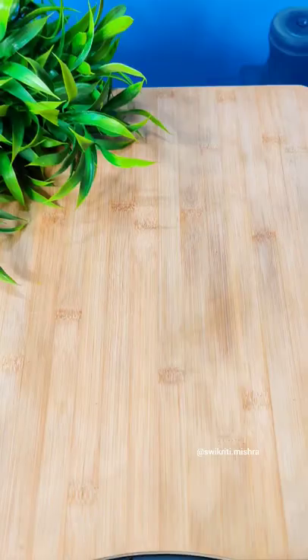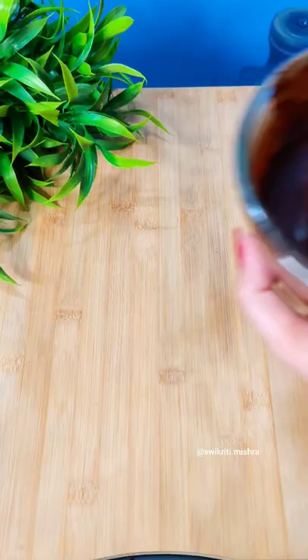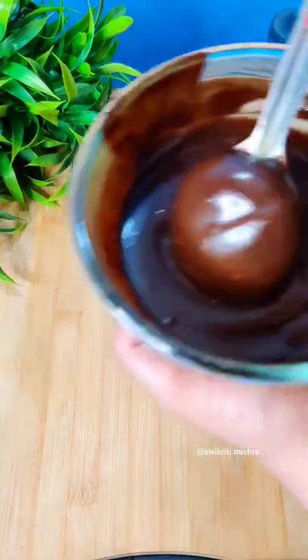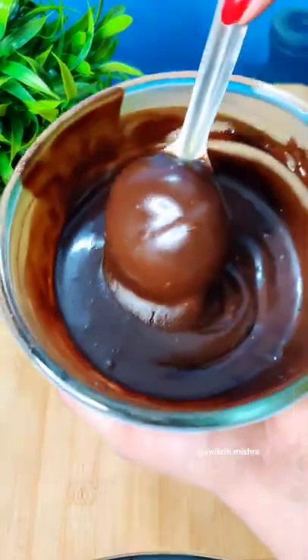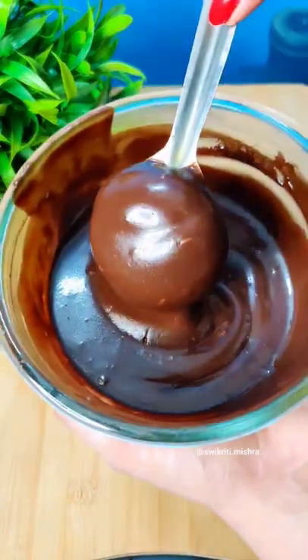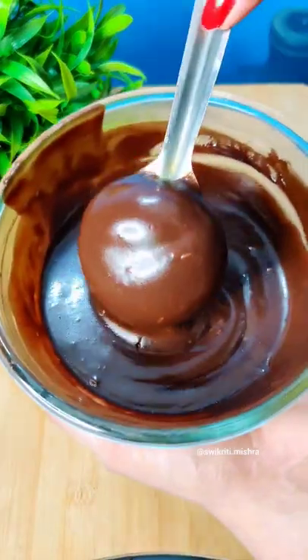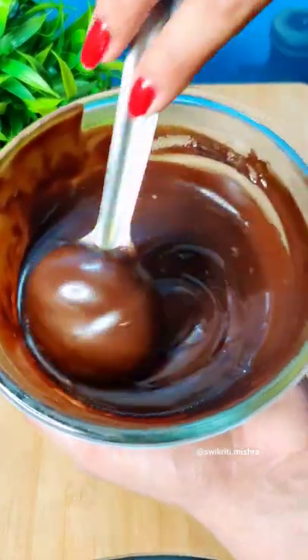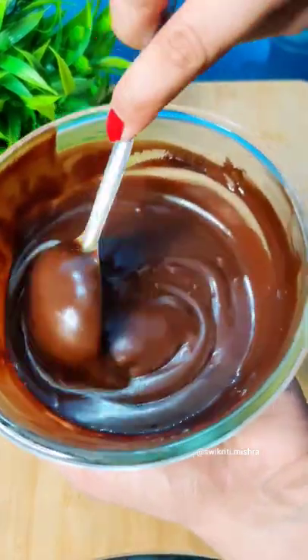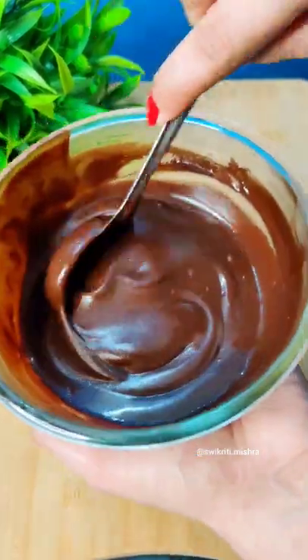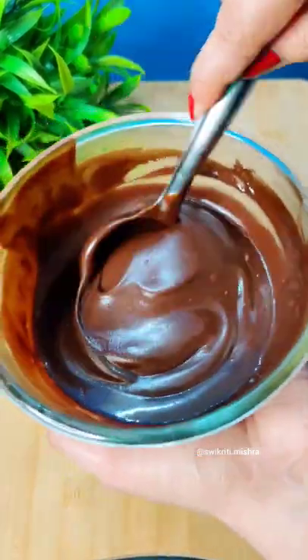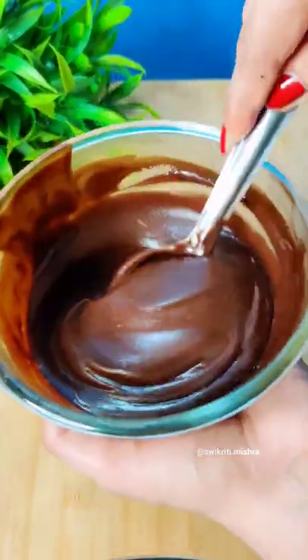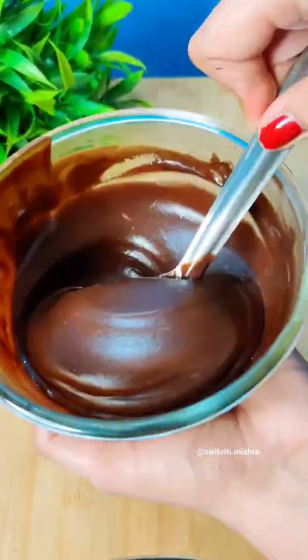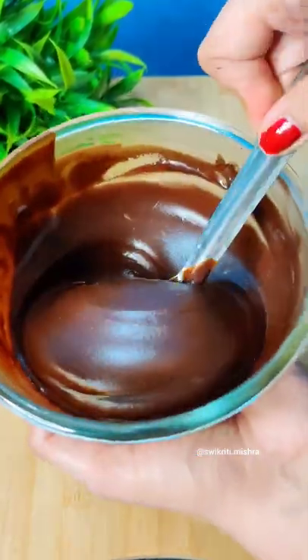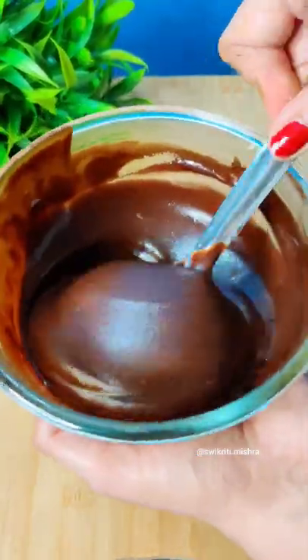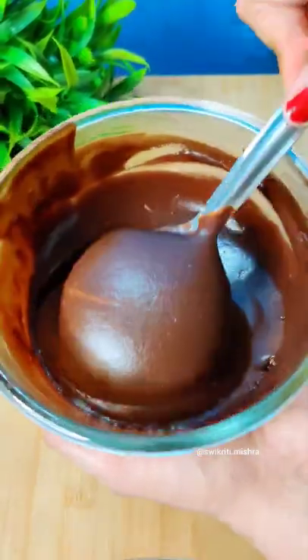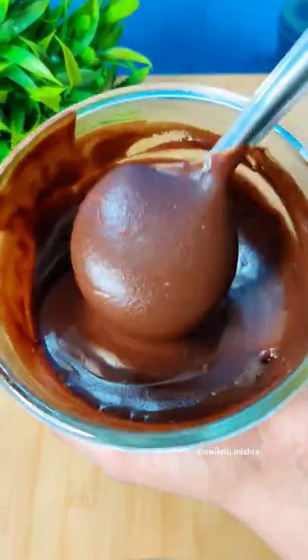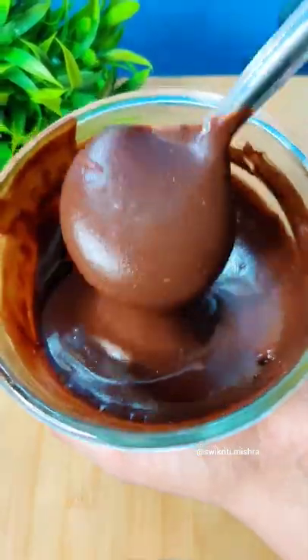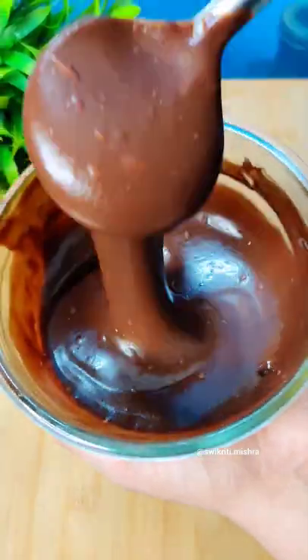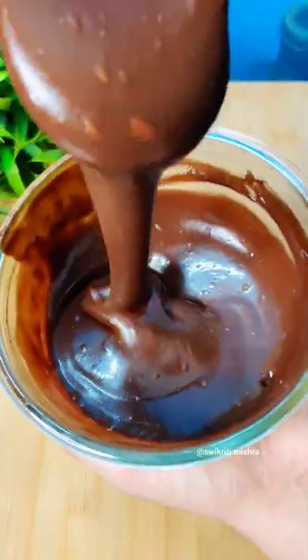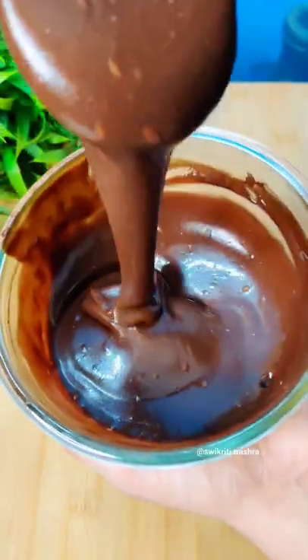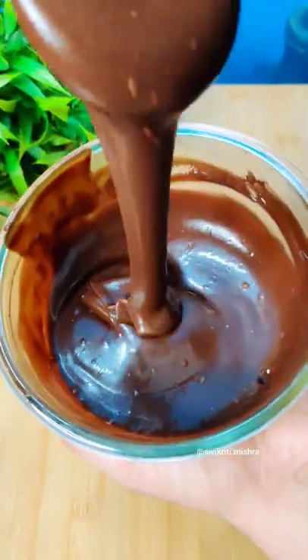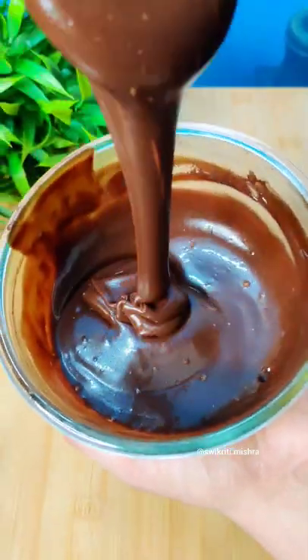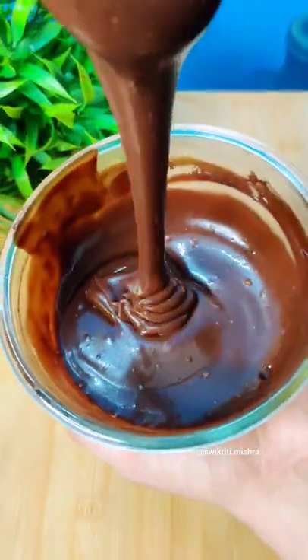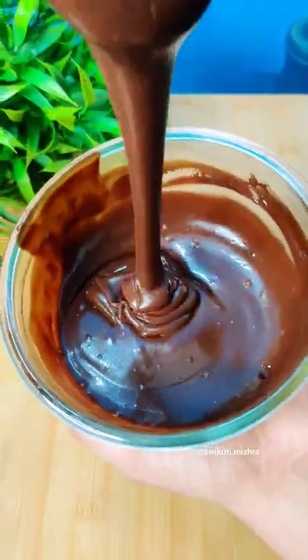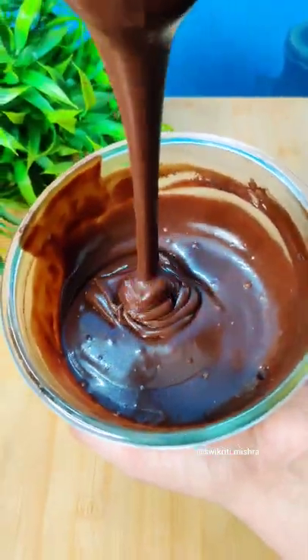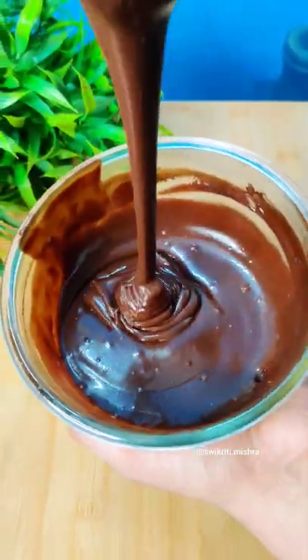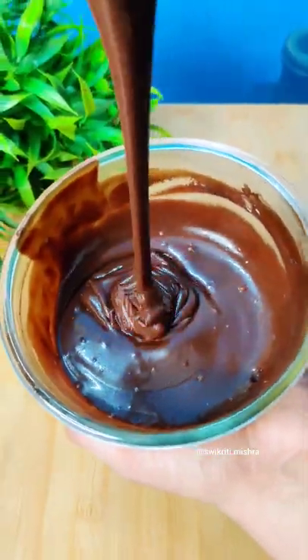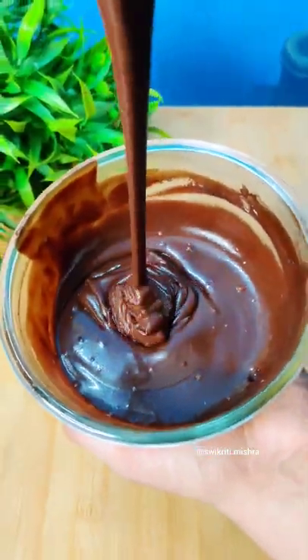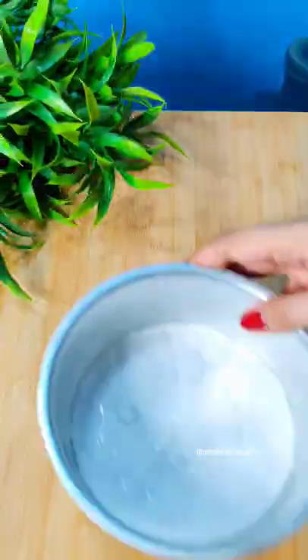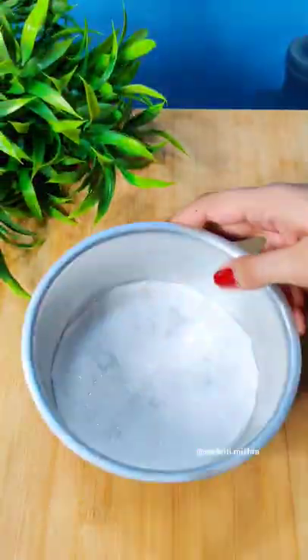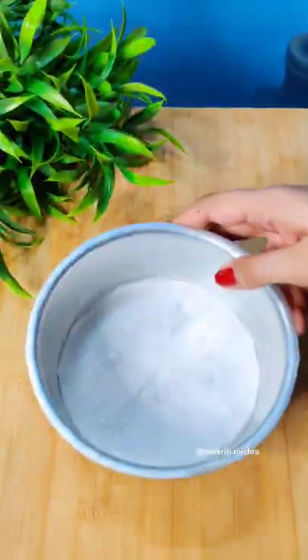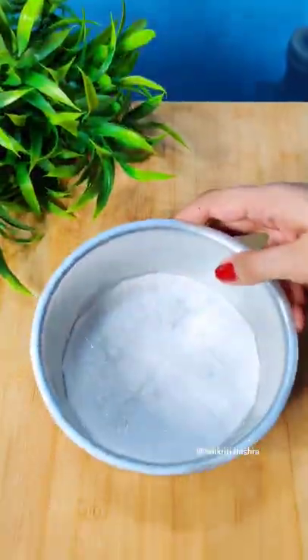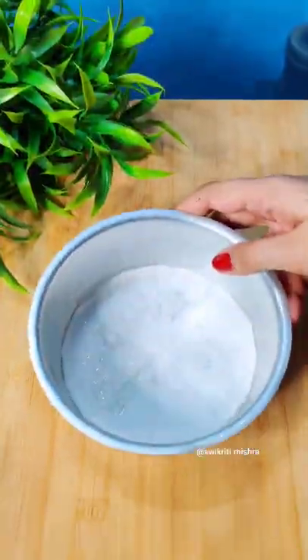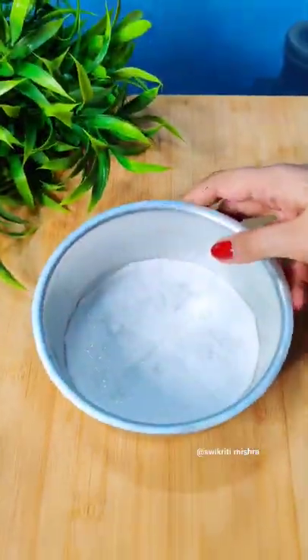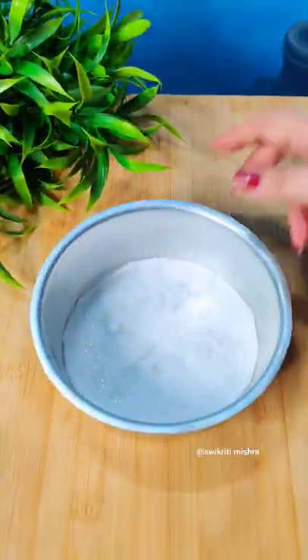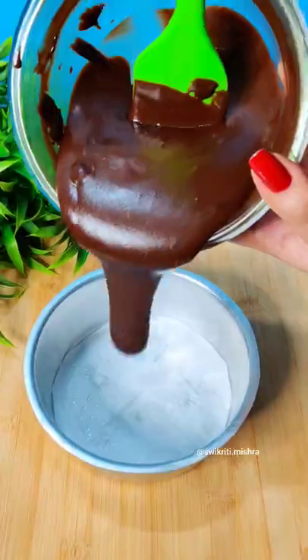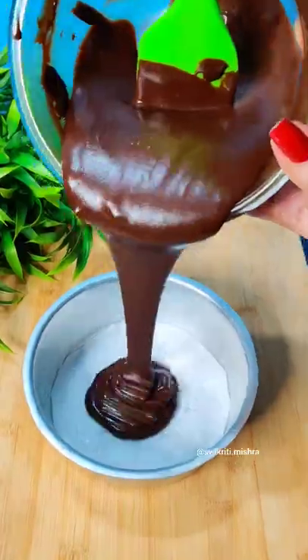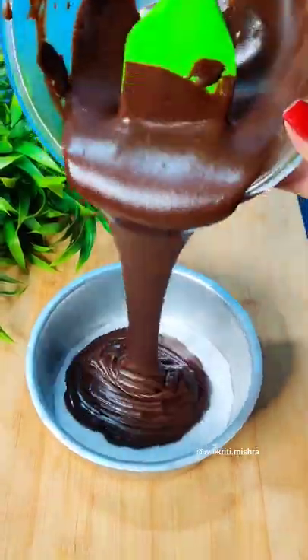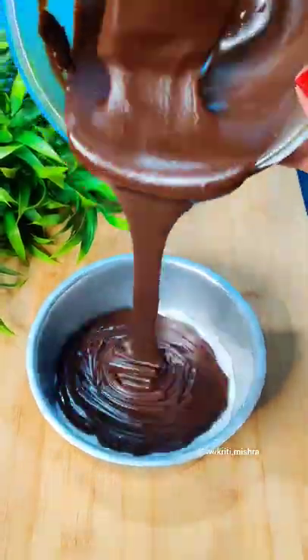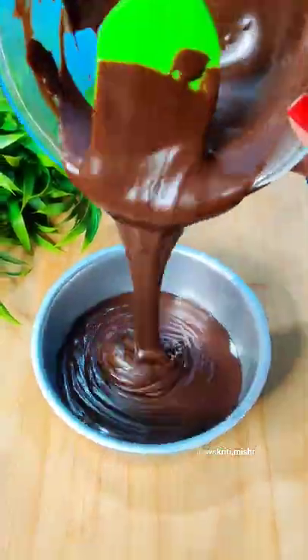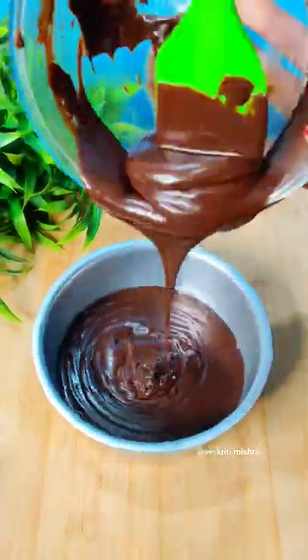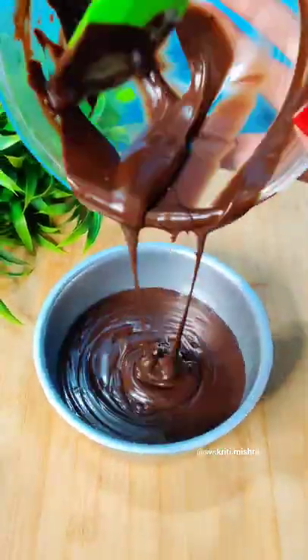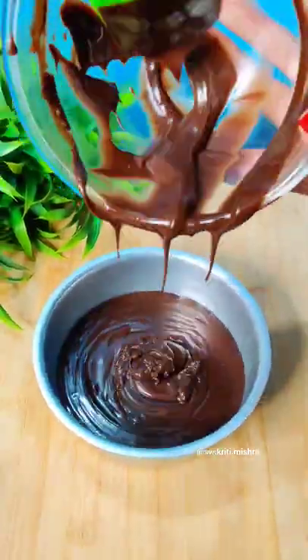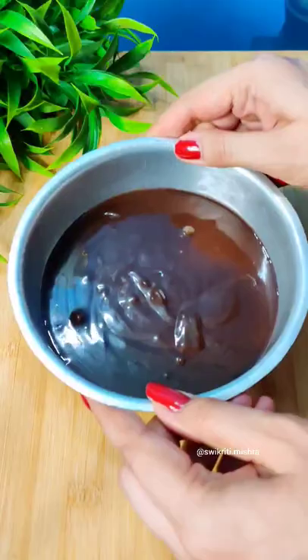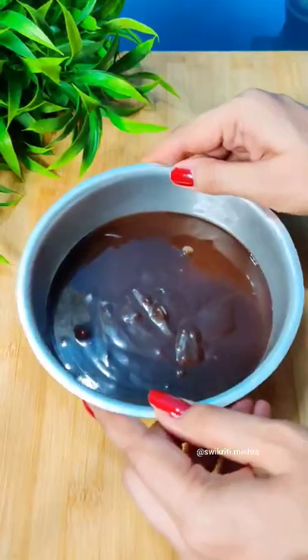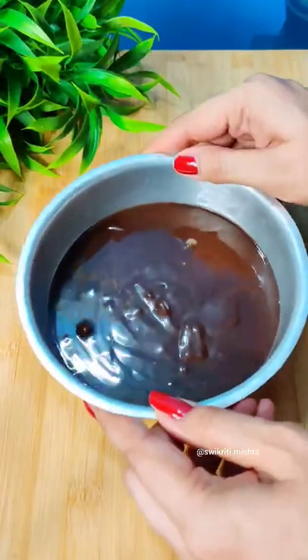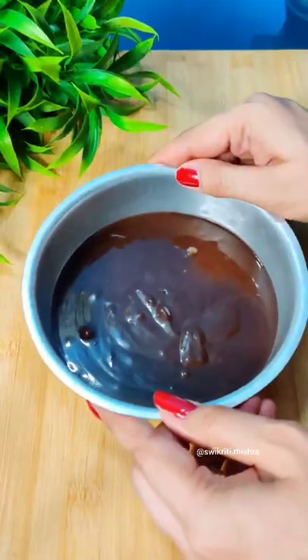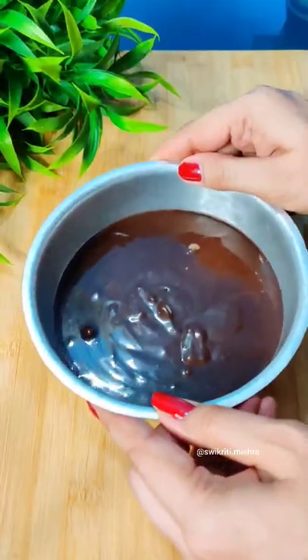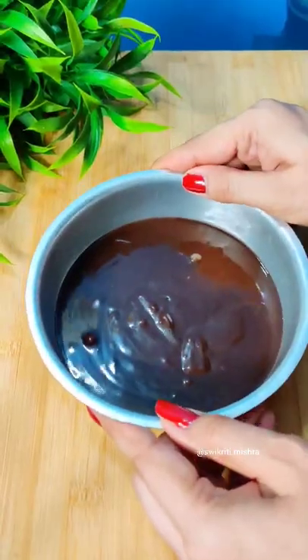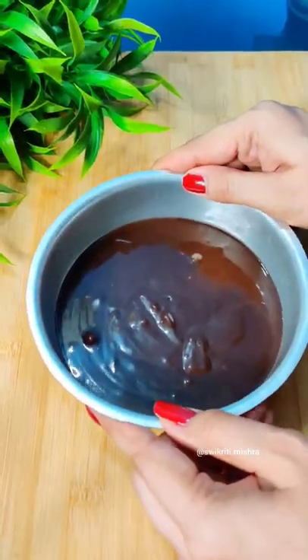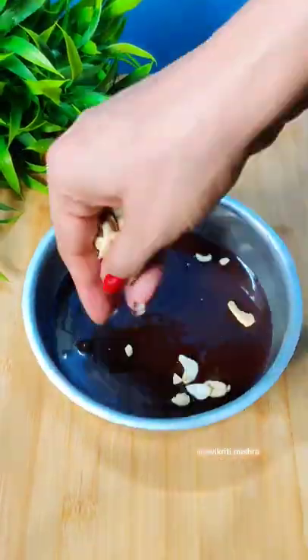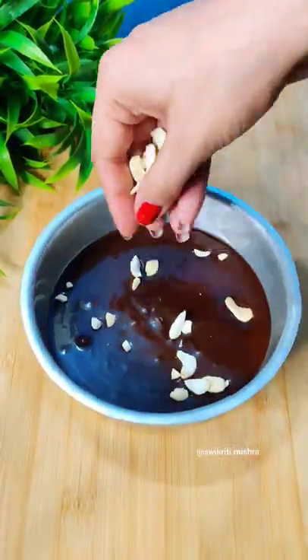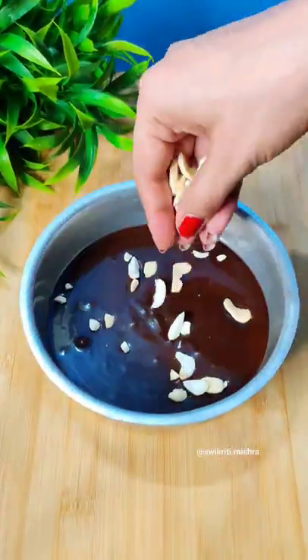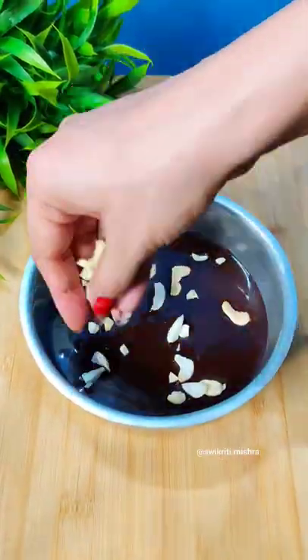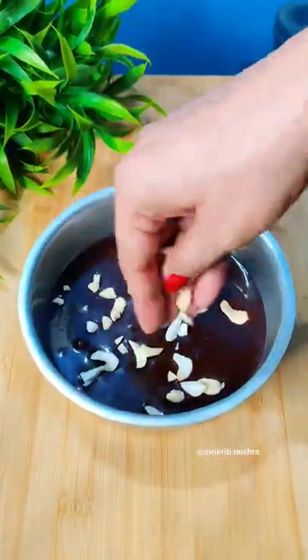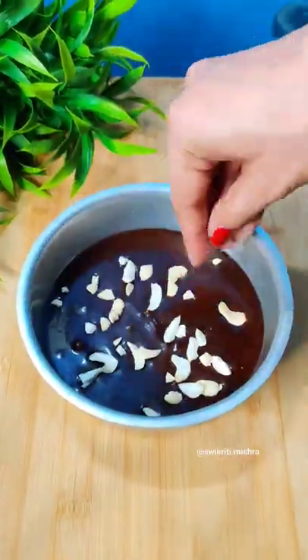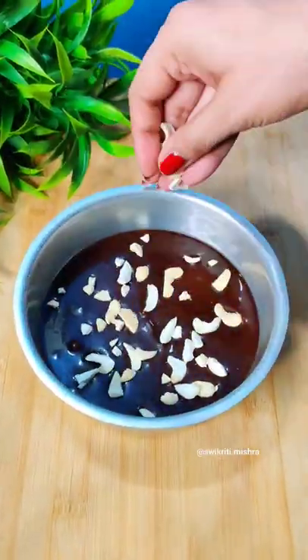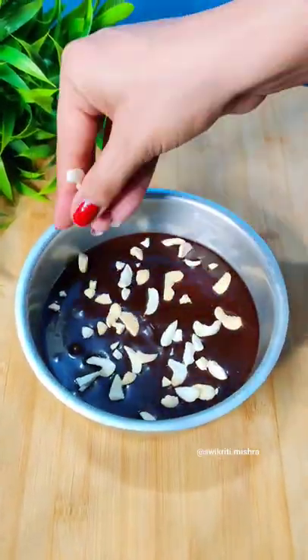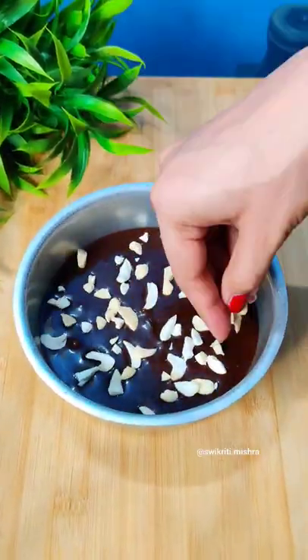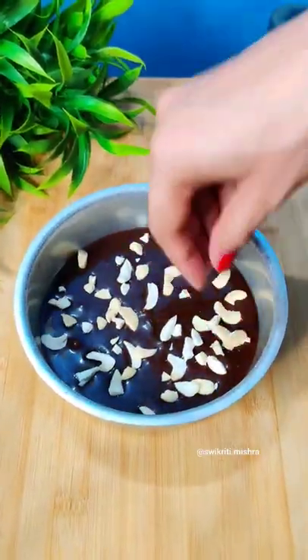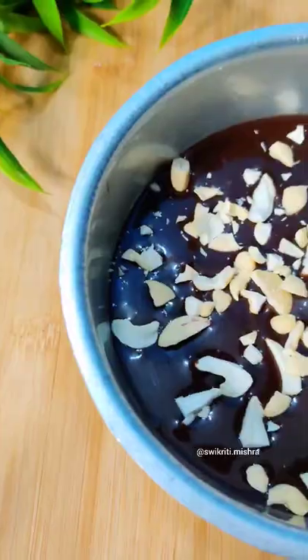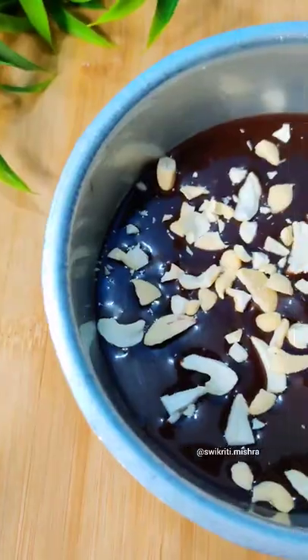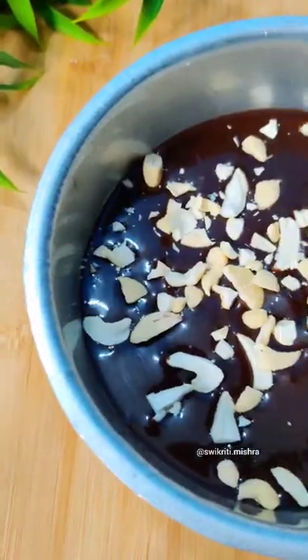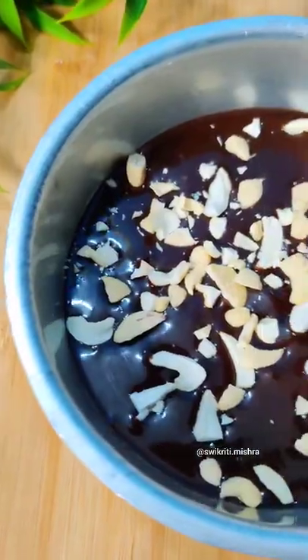If you like the chocolate, please like the video and comment the chocolate emoticon. Today I am making chocolate brownie and this batter we have made at home.